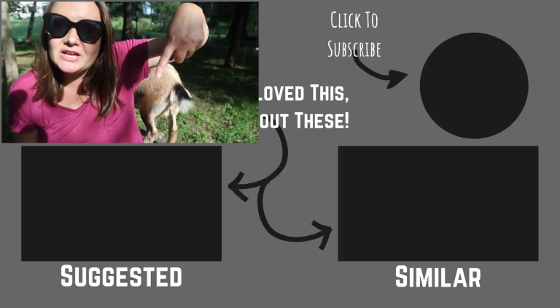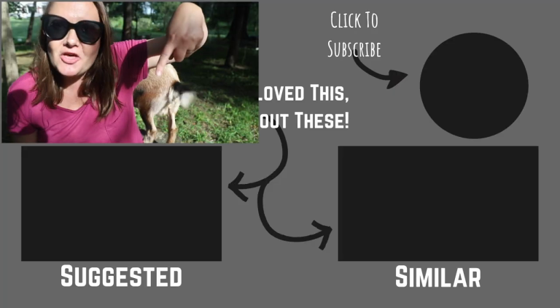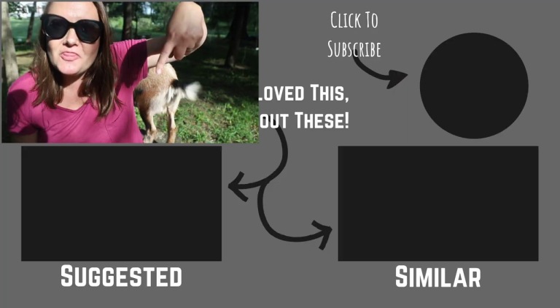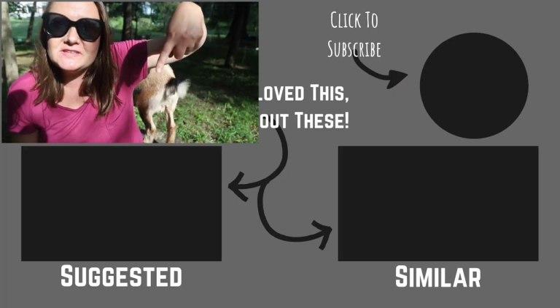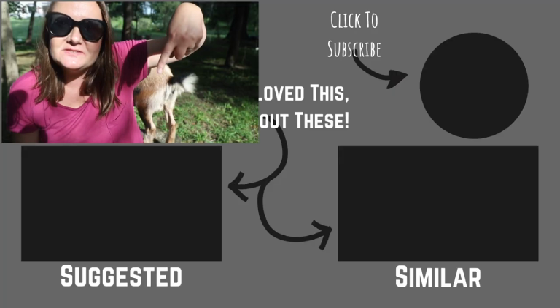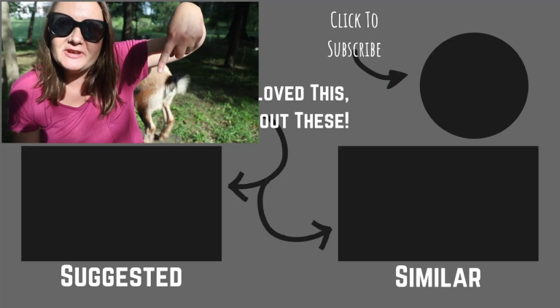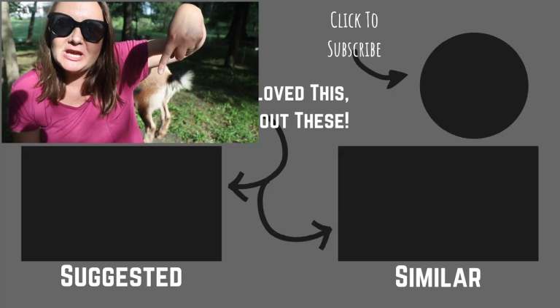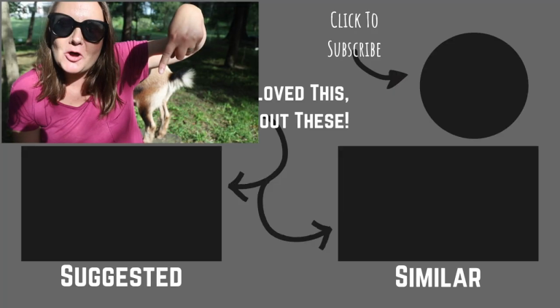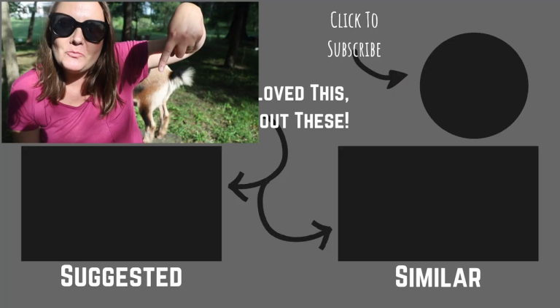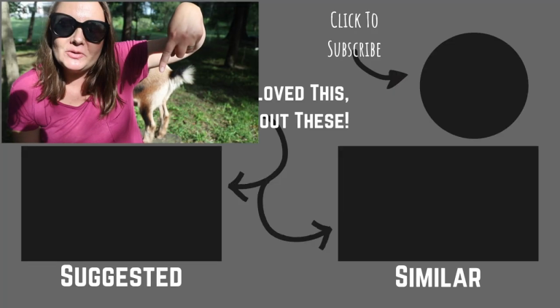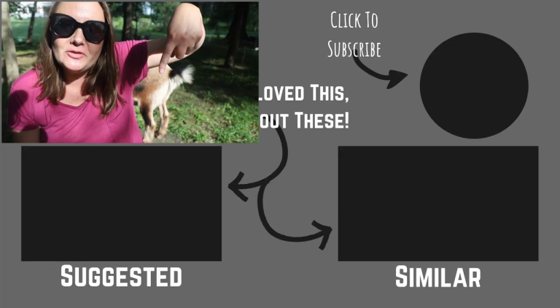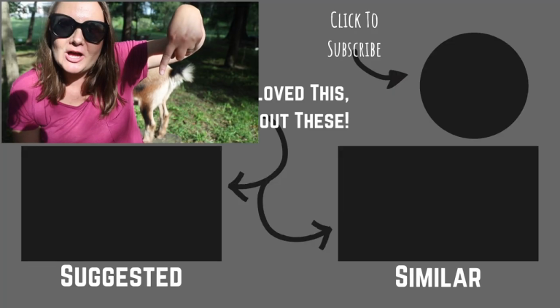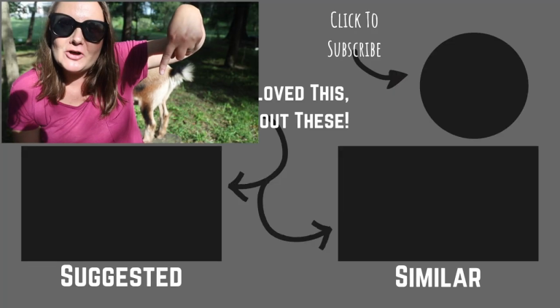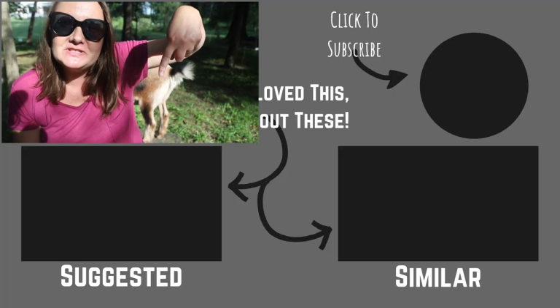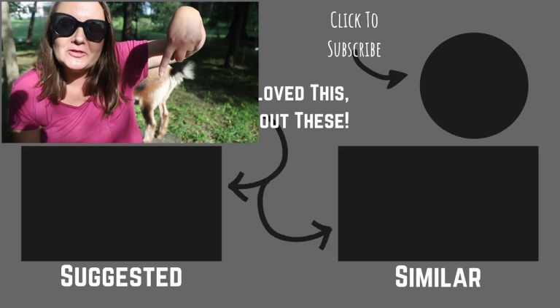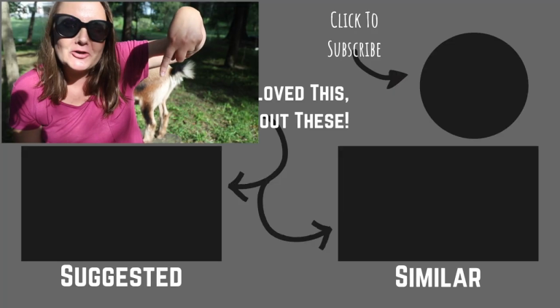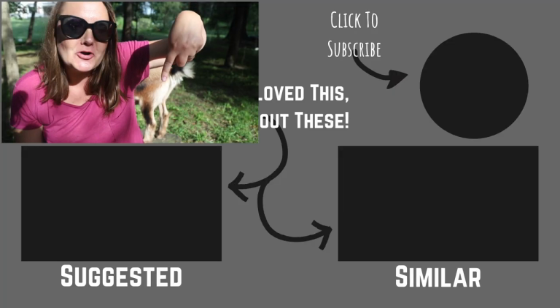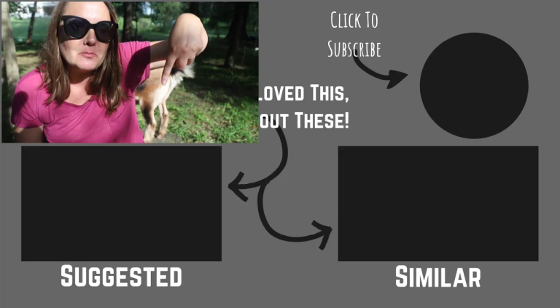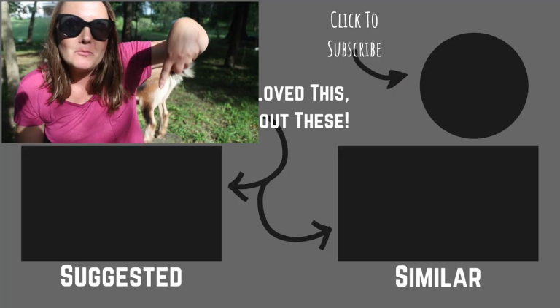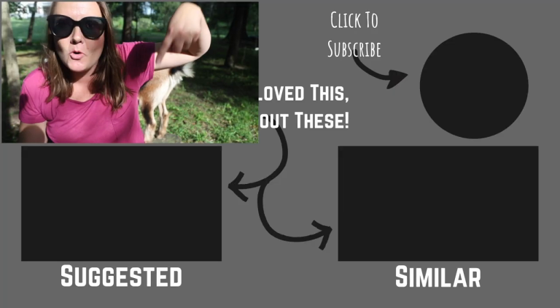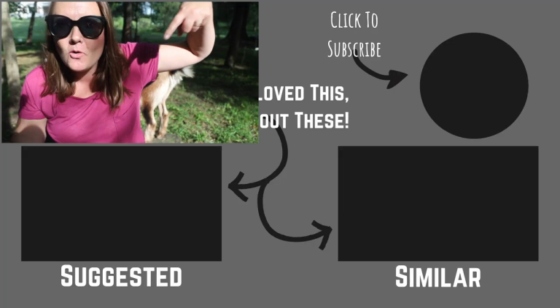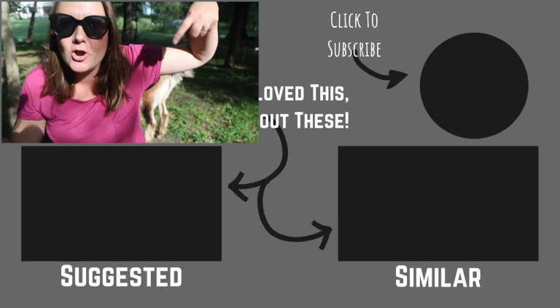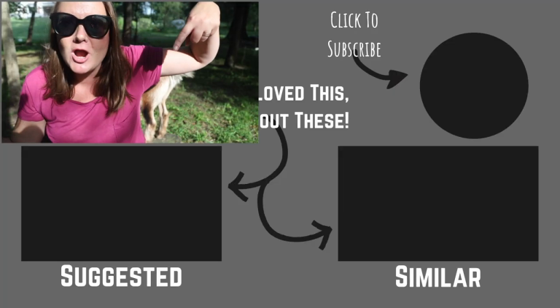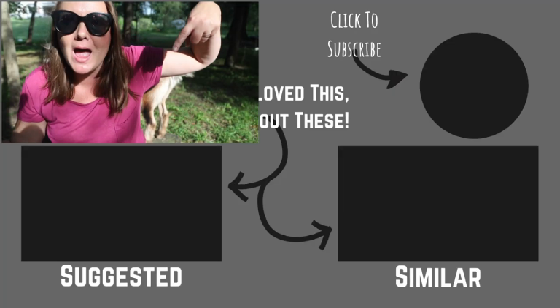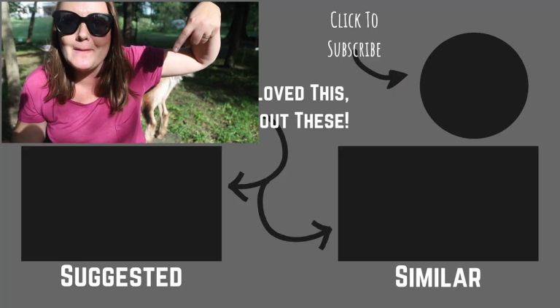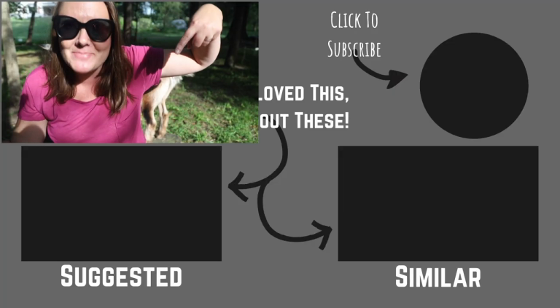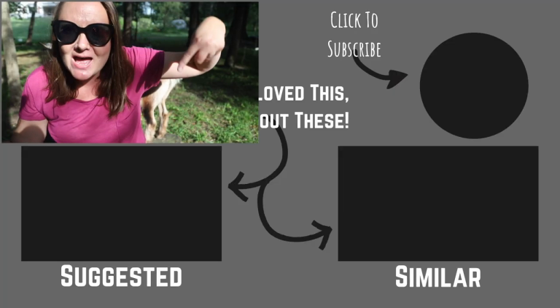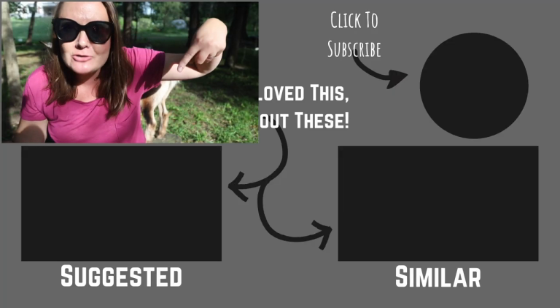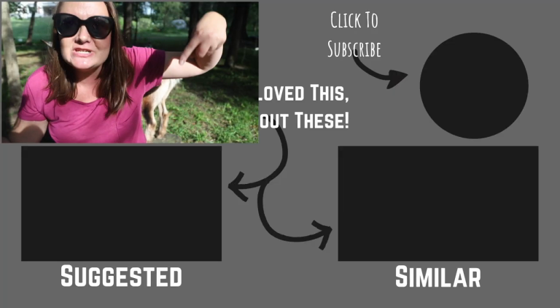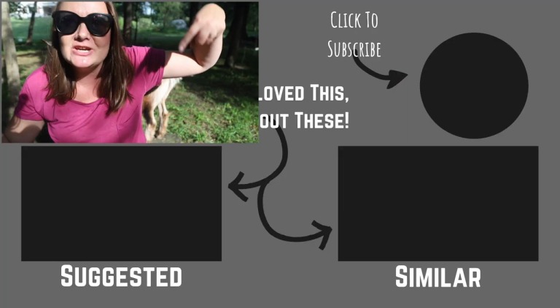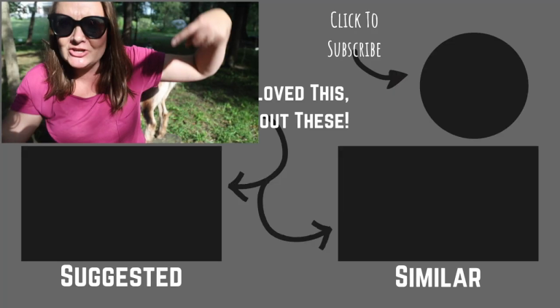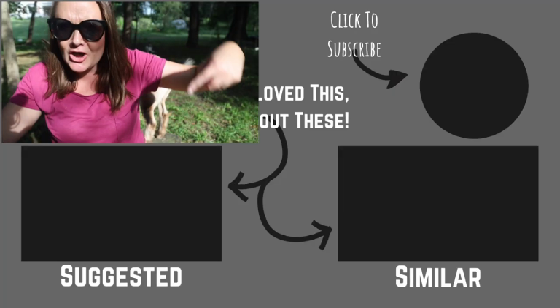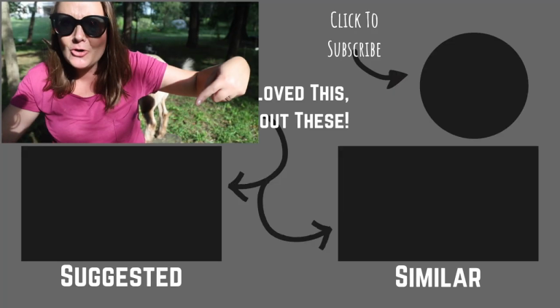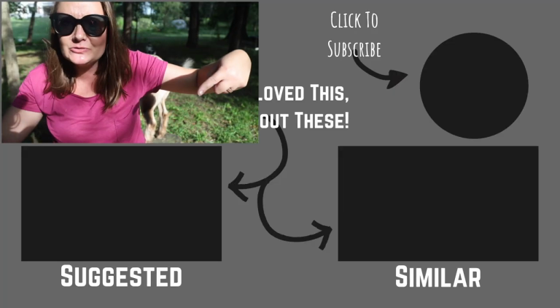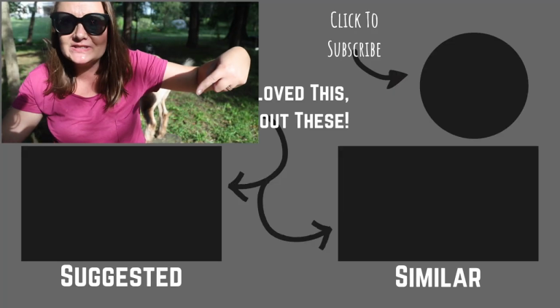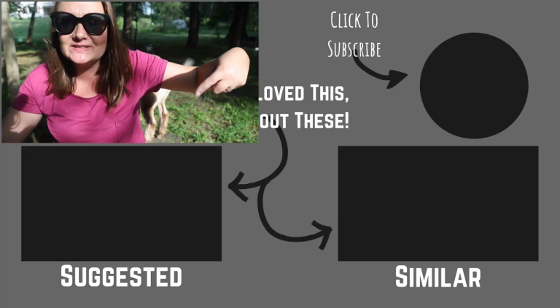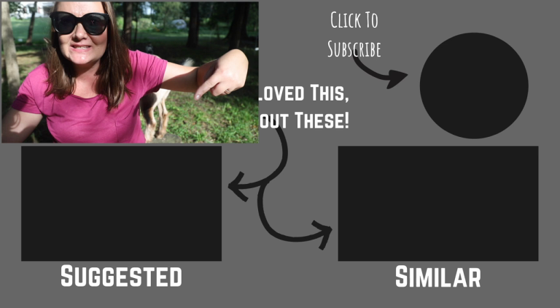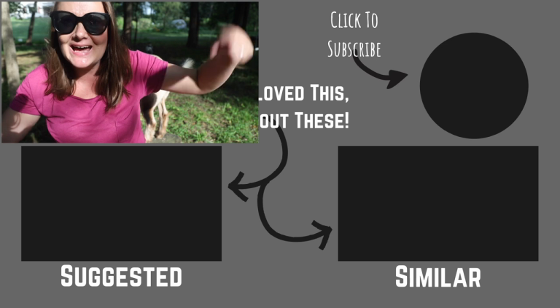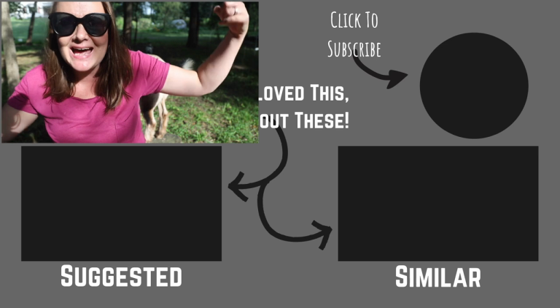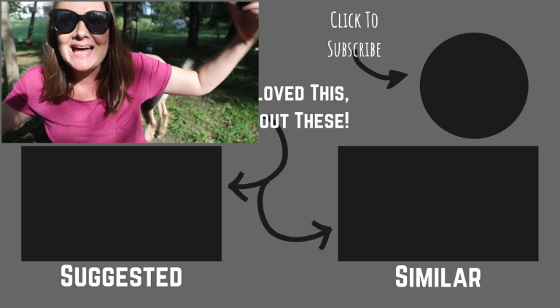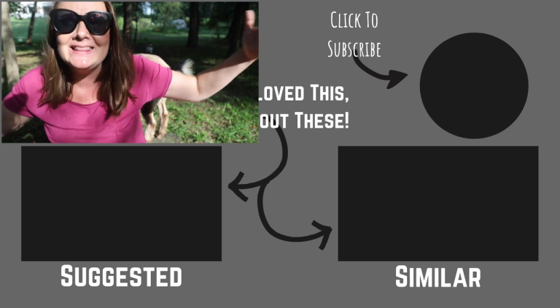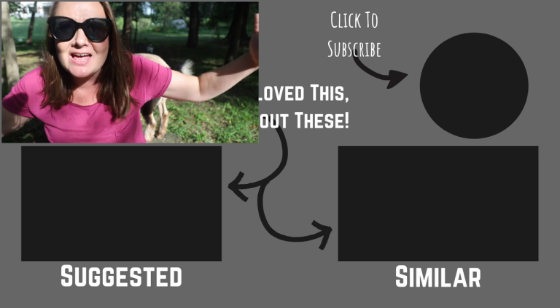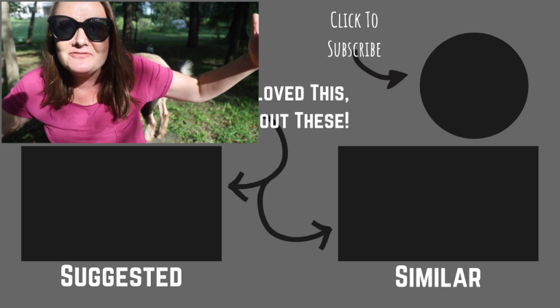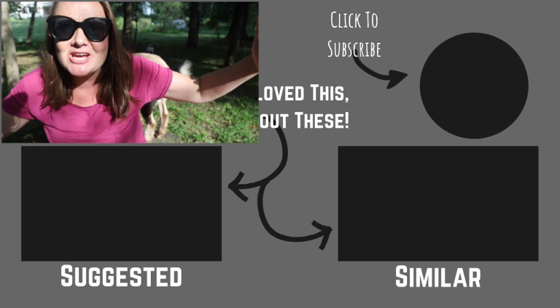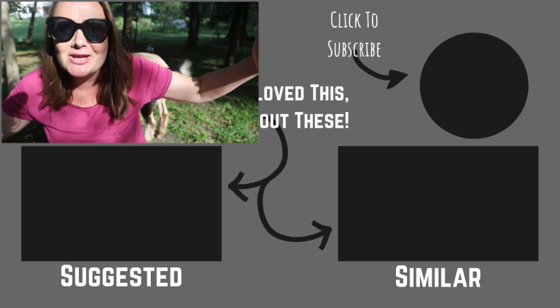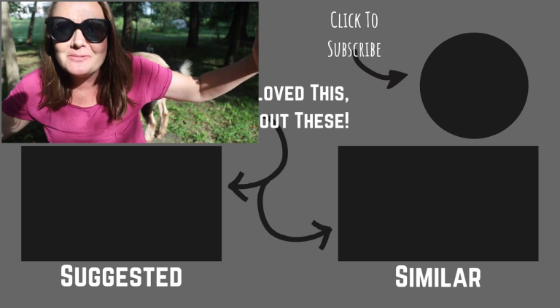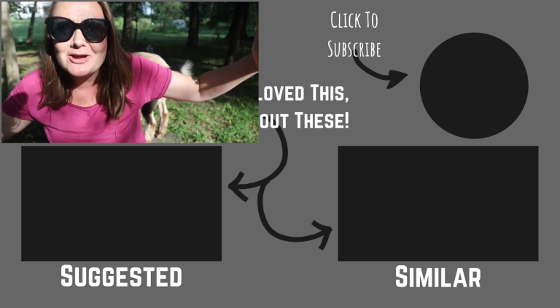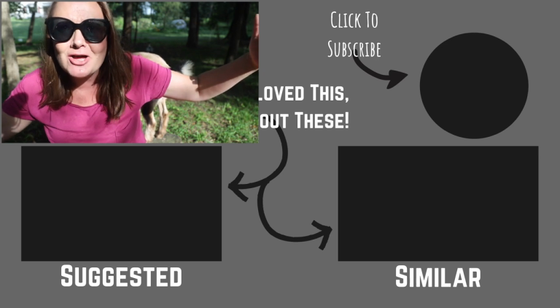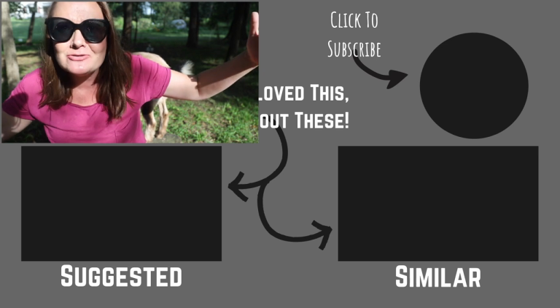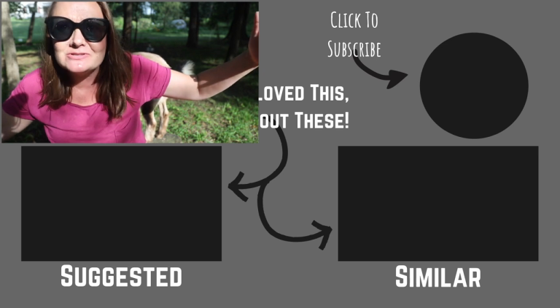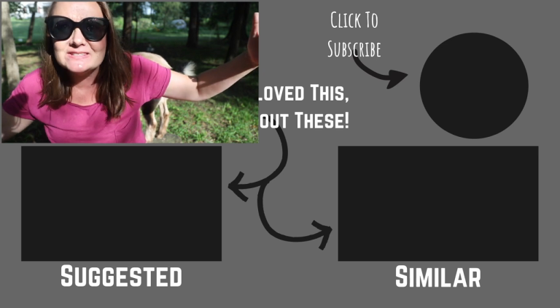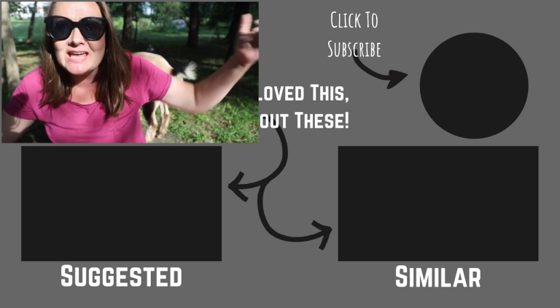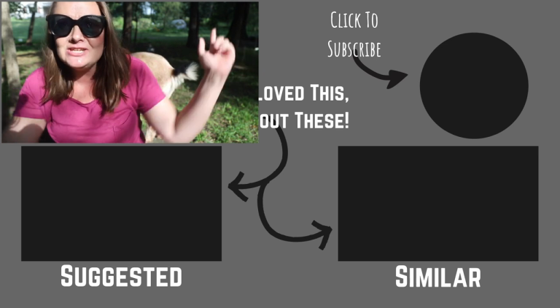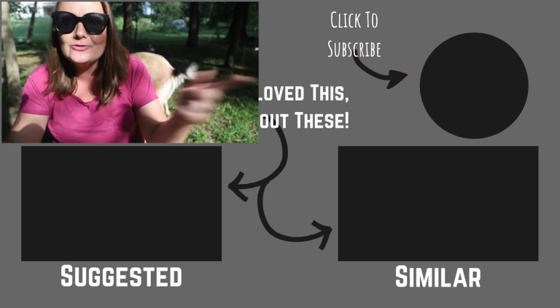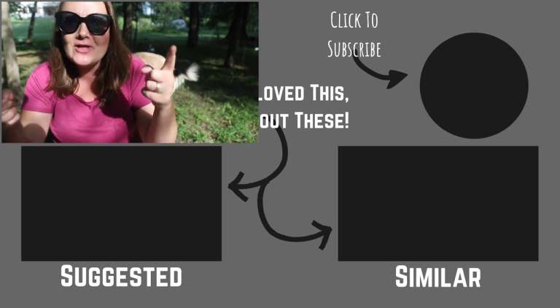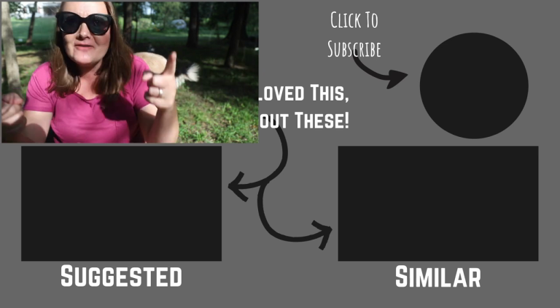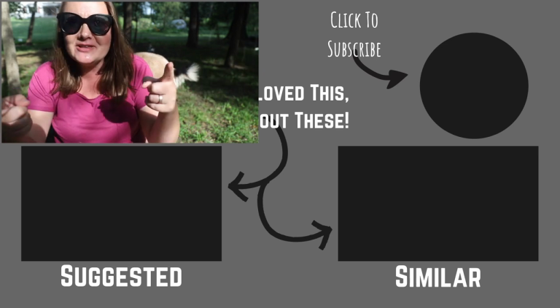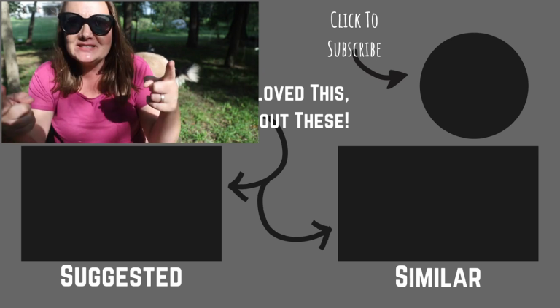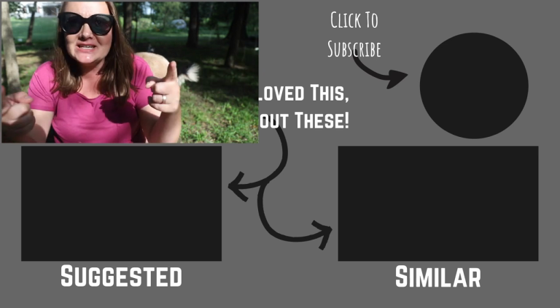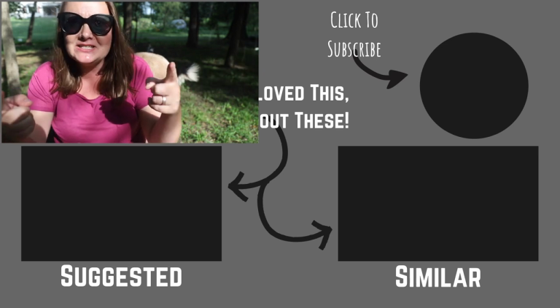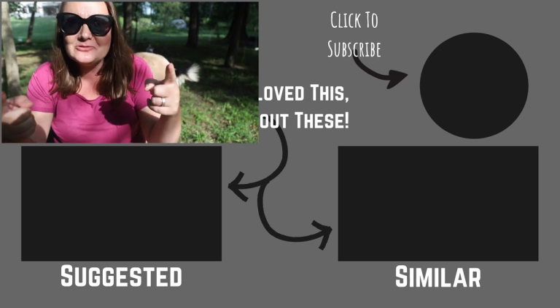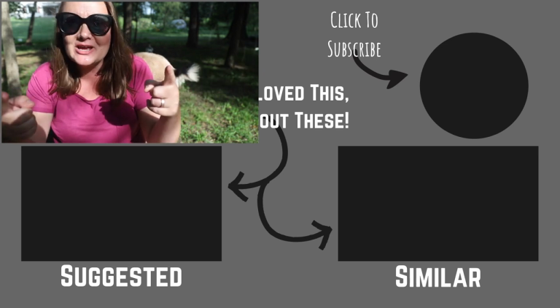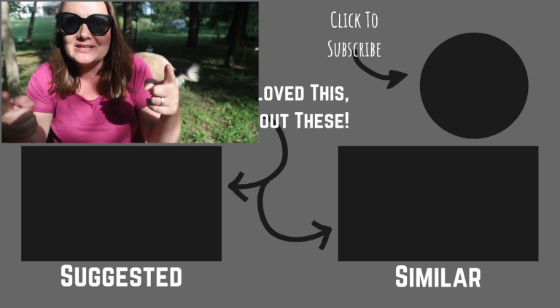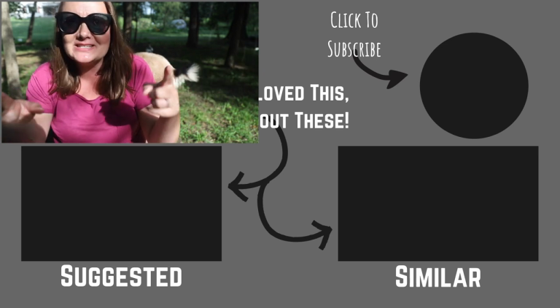Click on this video below to learn more about goats. I love talking about goats and you love listening to it. See you next time.